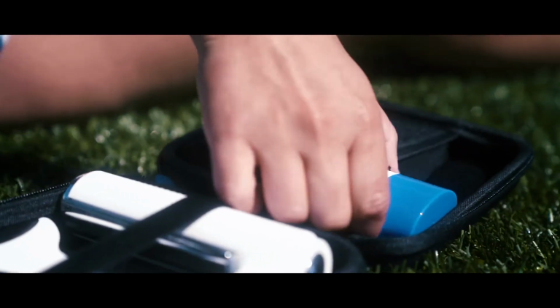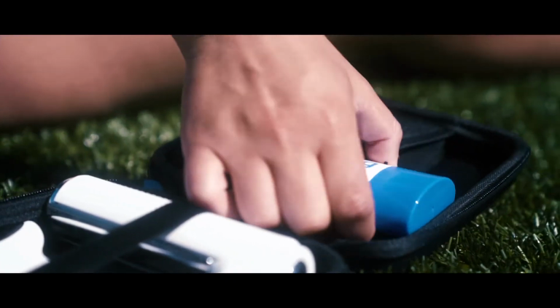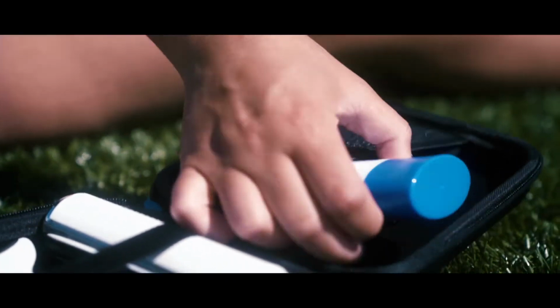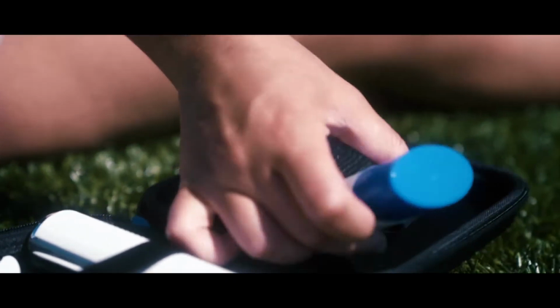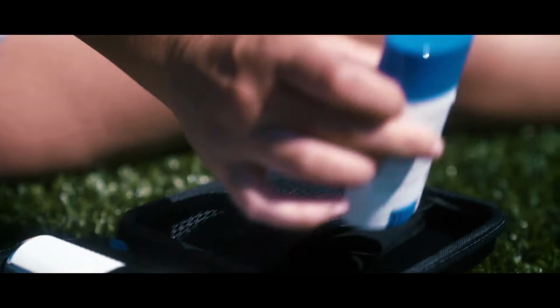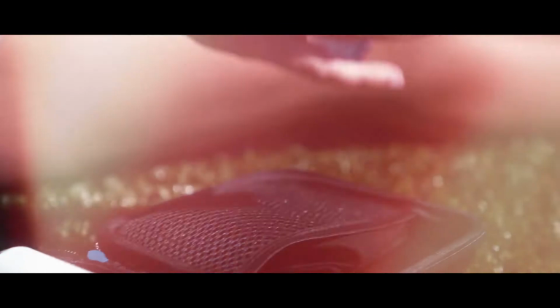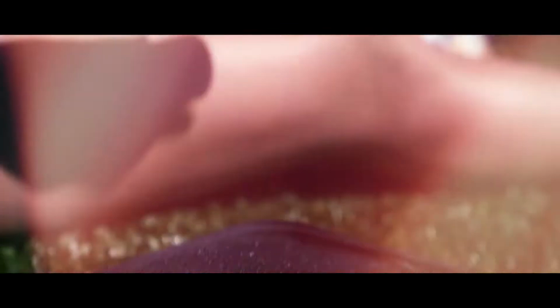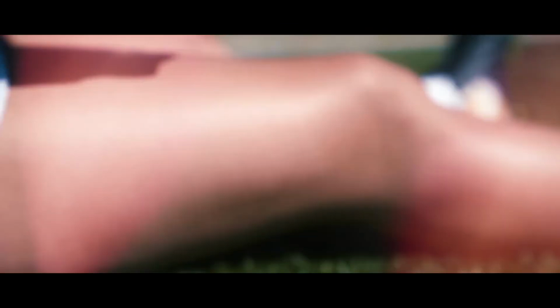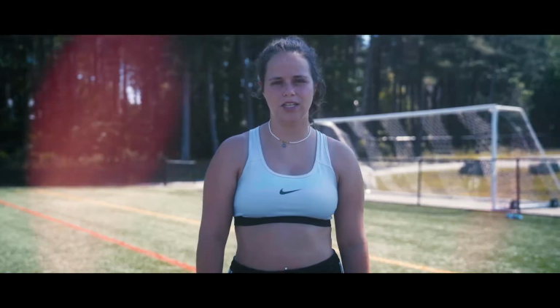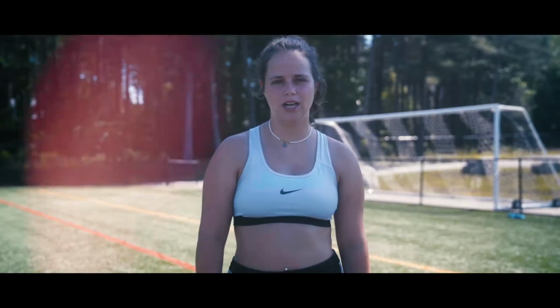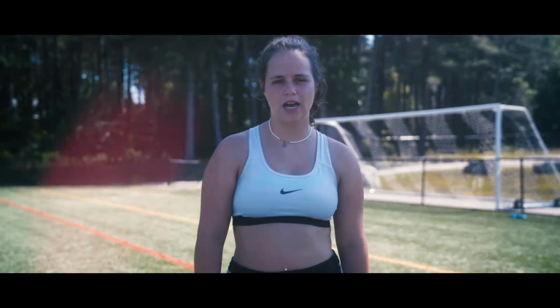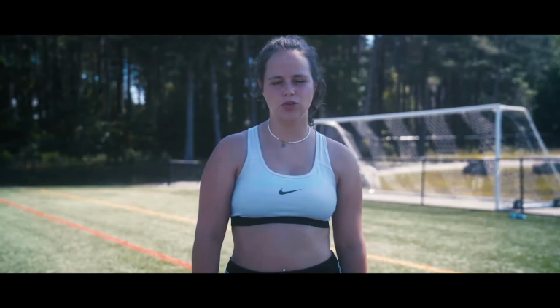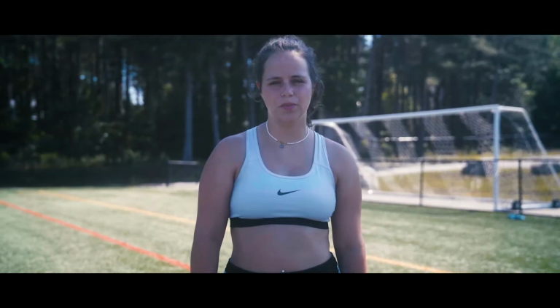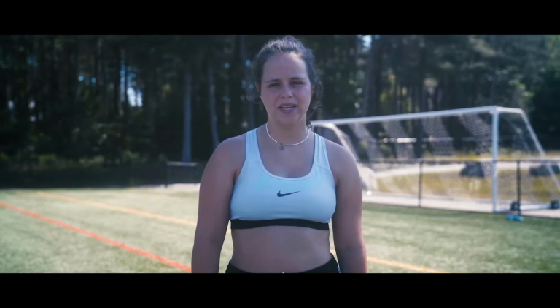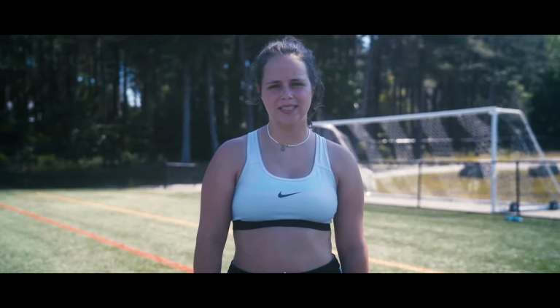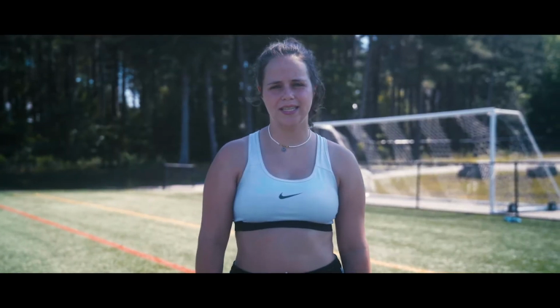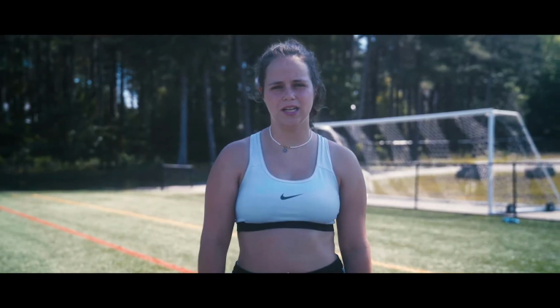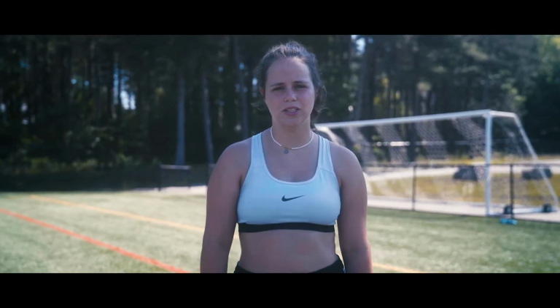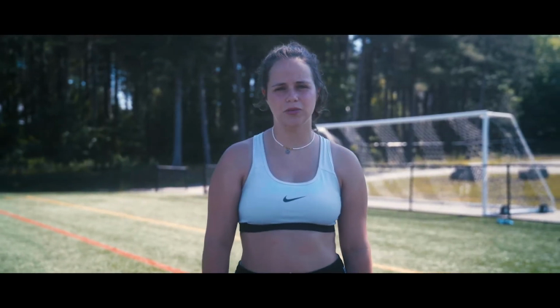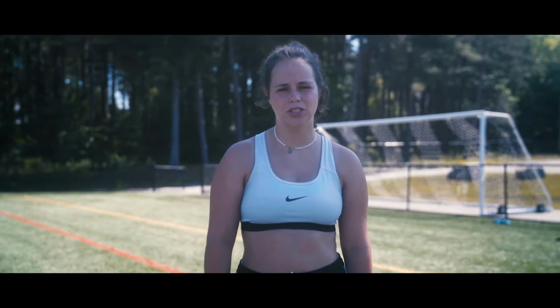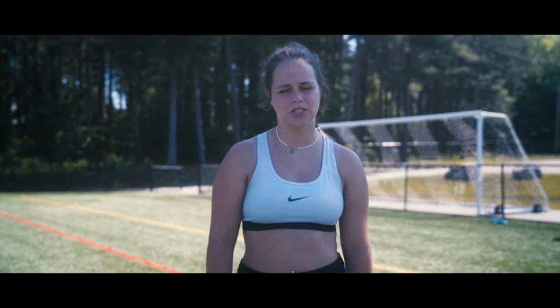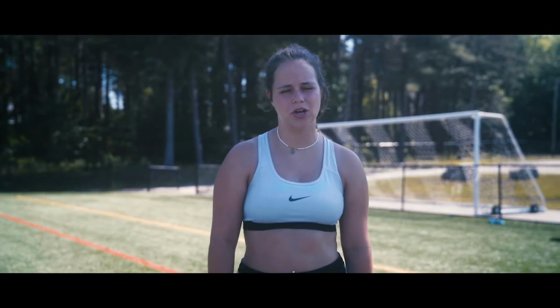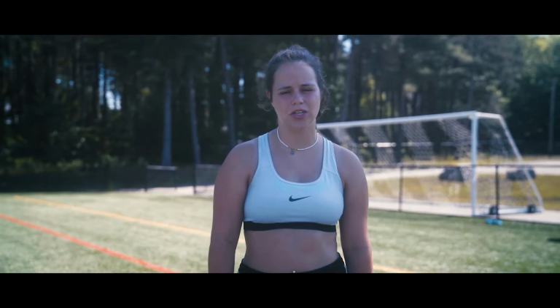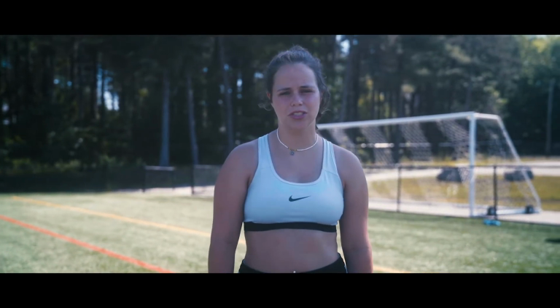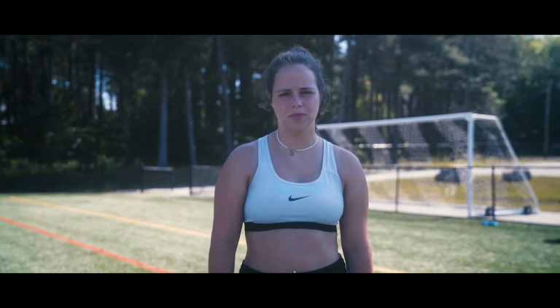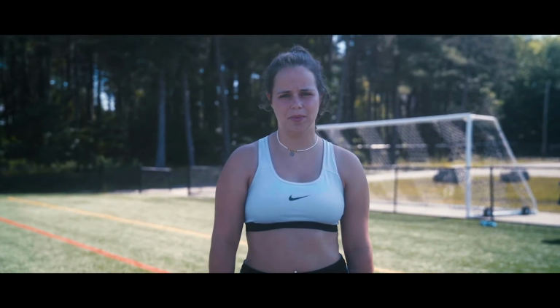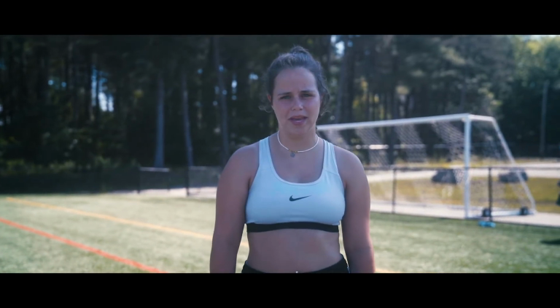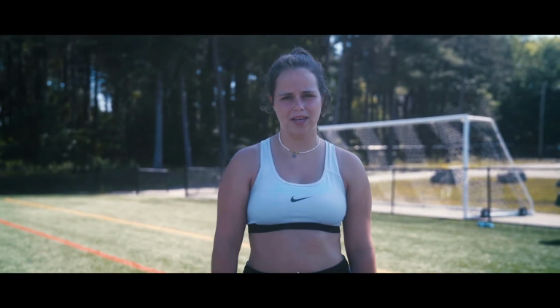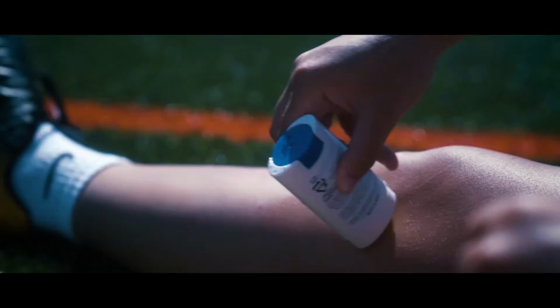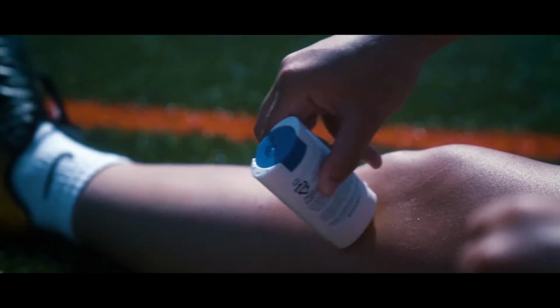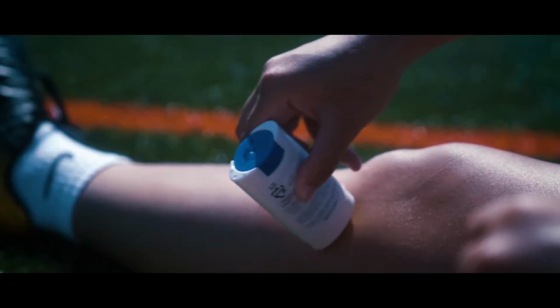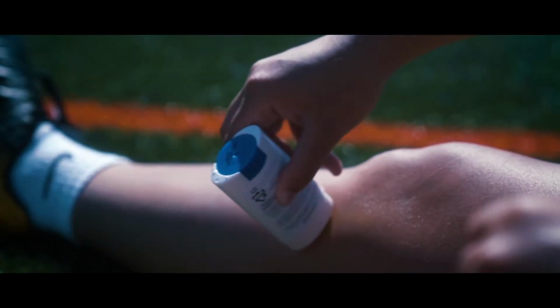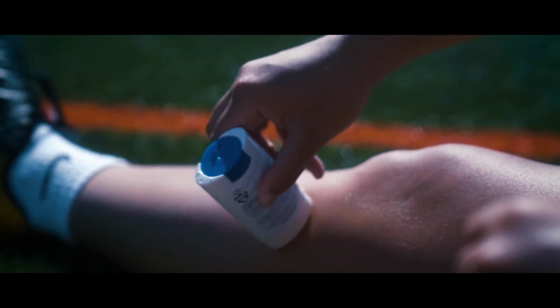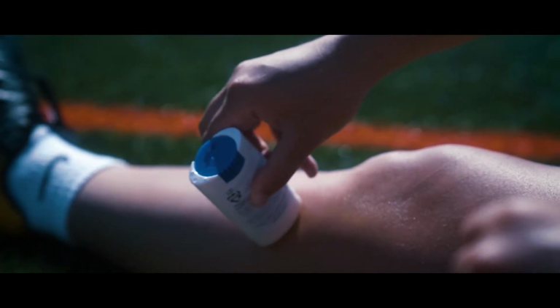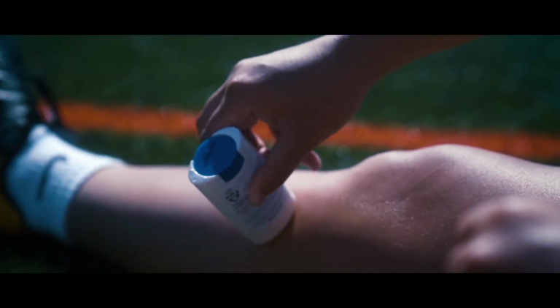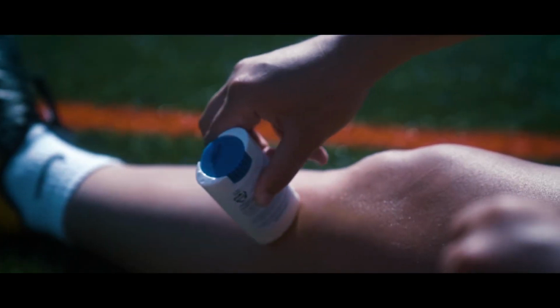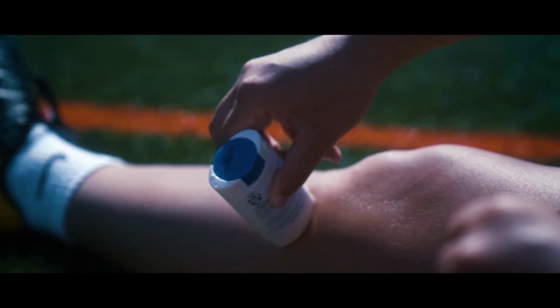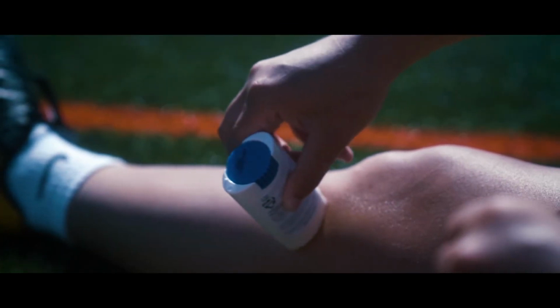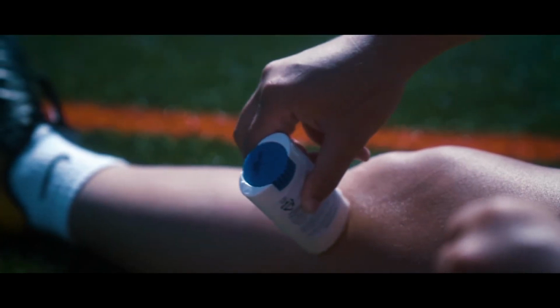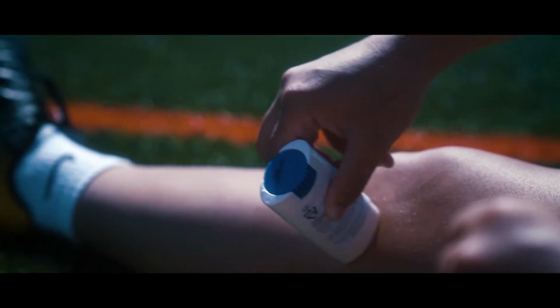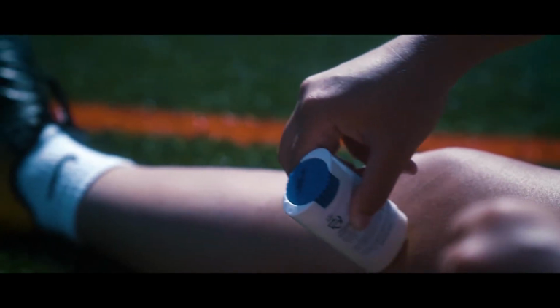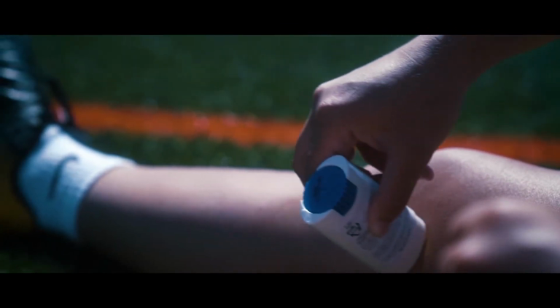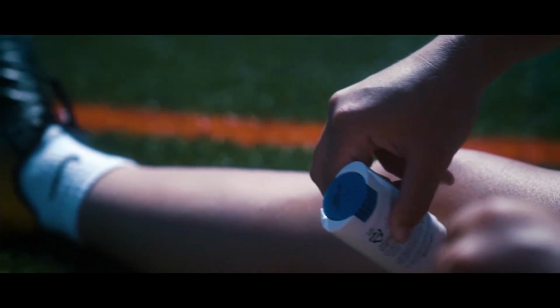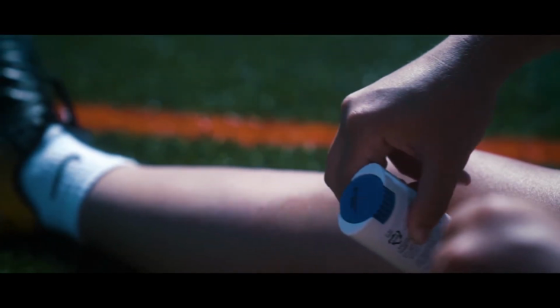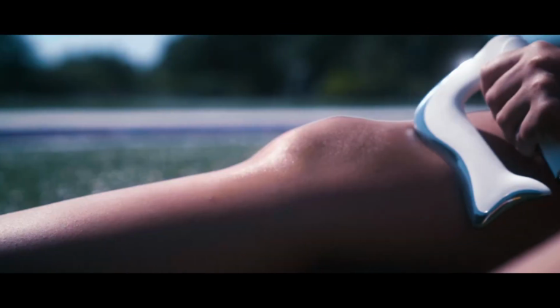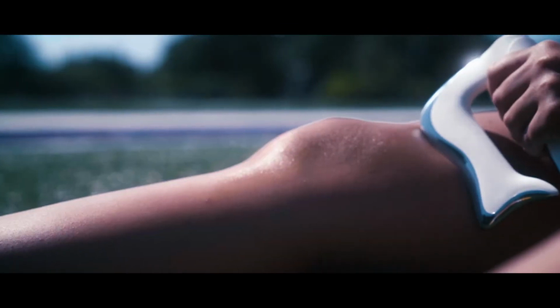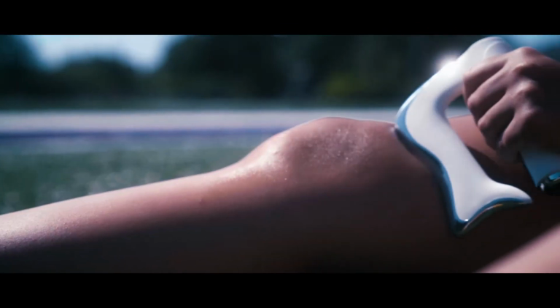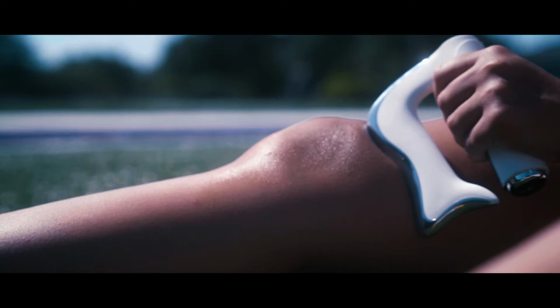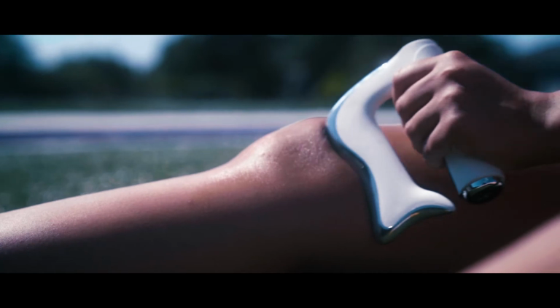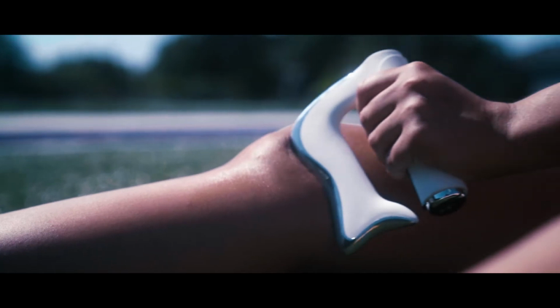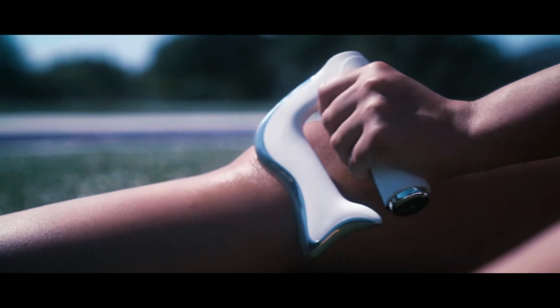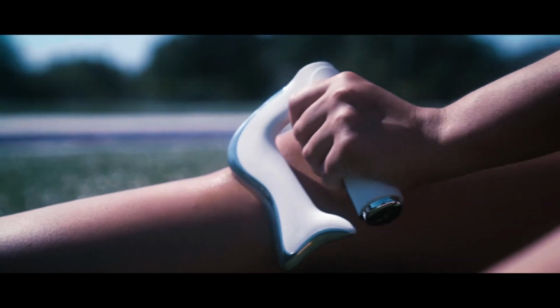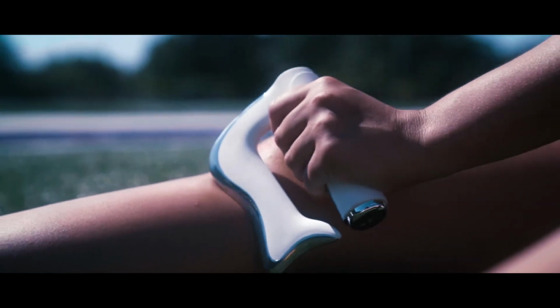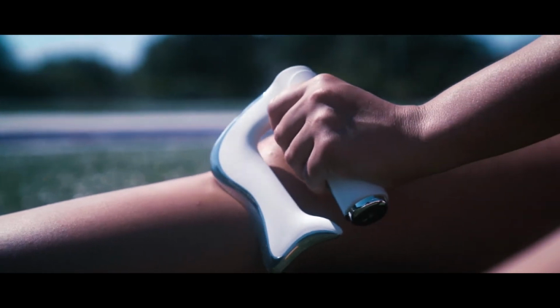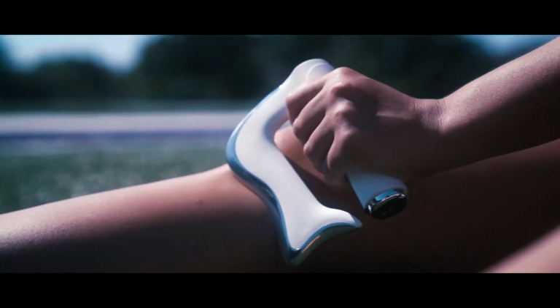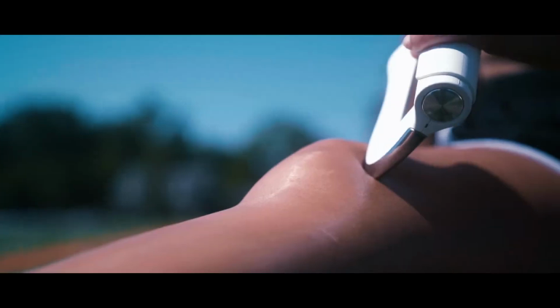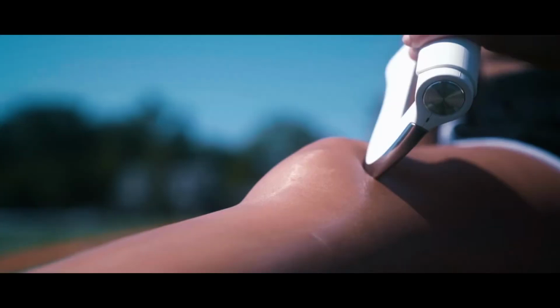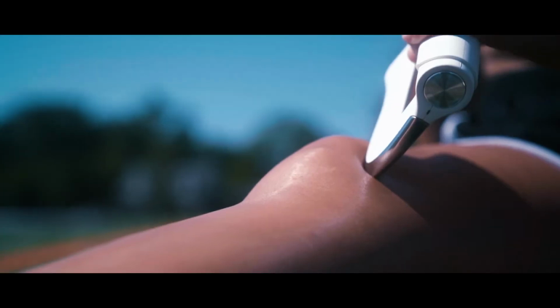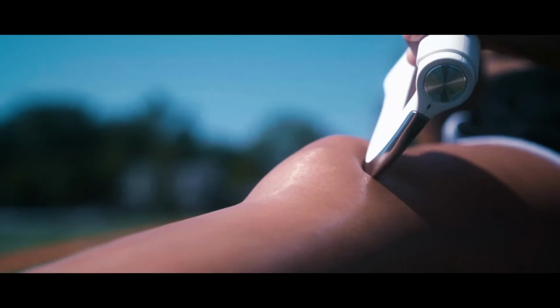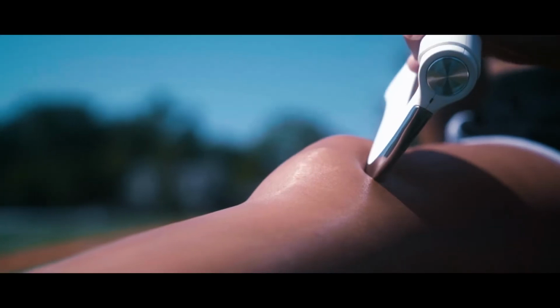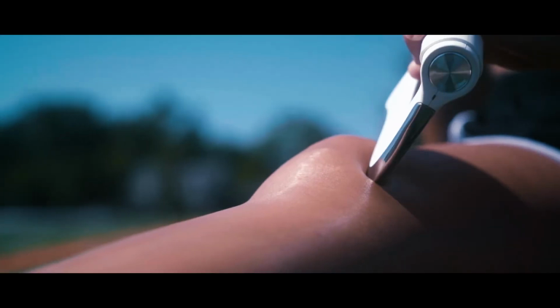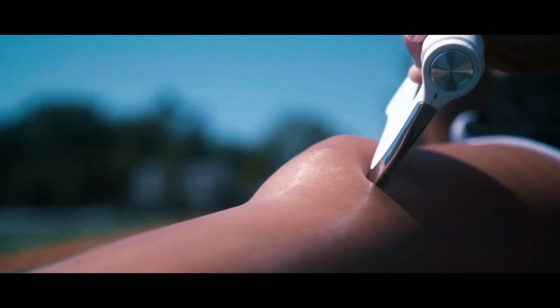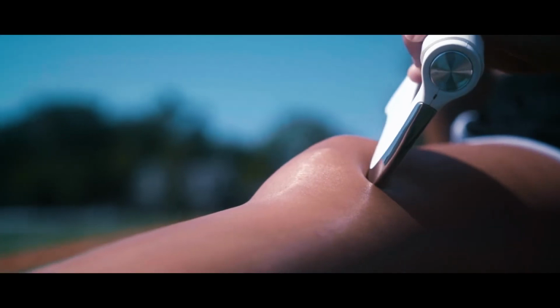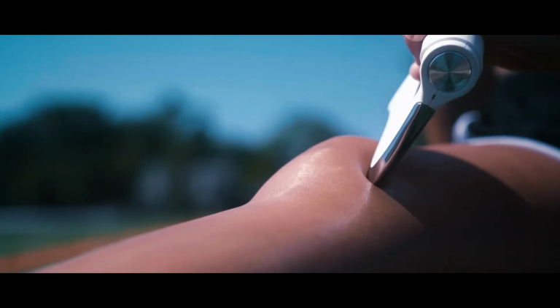In my freshman year, I tore my ACL, which still causes me pain. The Strig is the perfect tool to massage my knees when I'm ready for the next day.